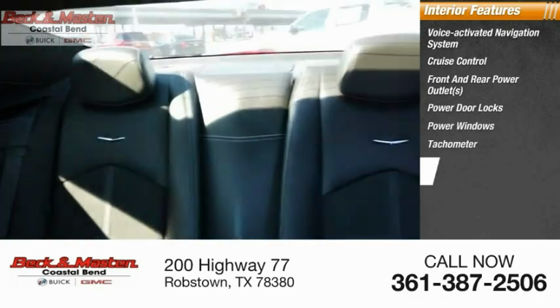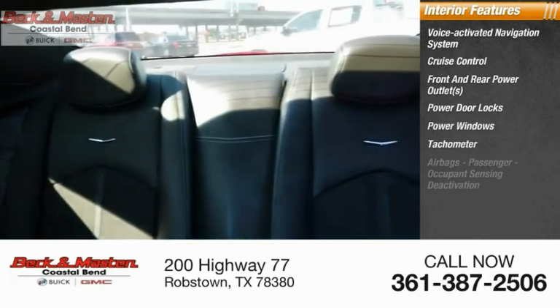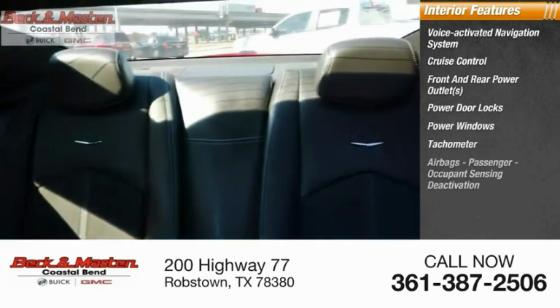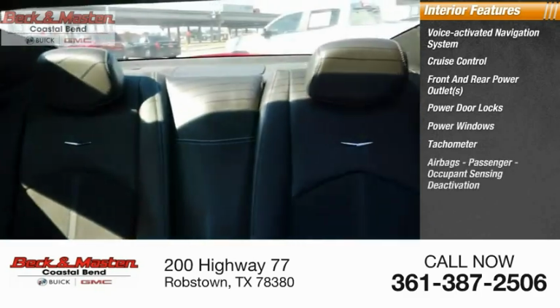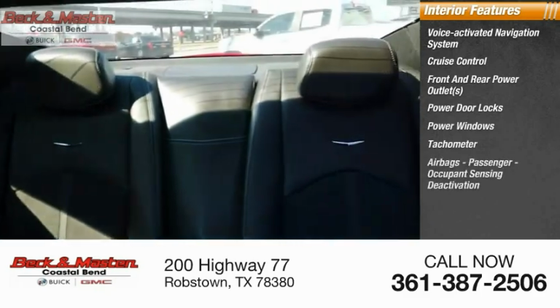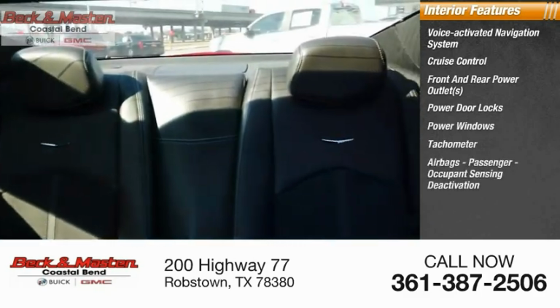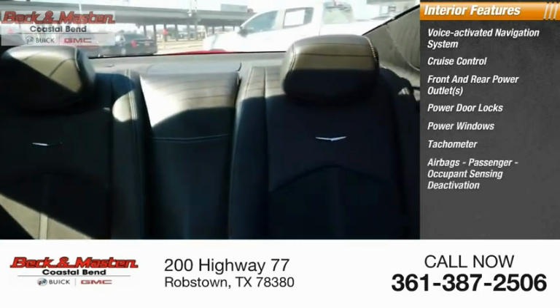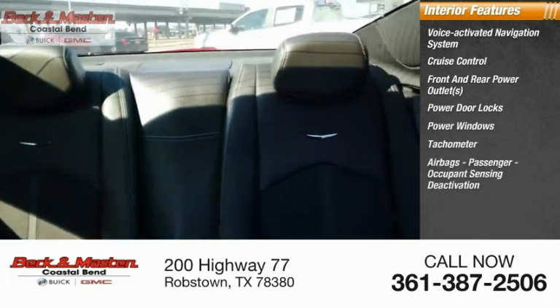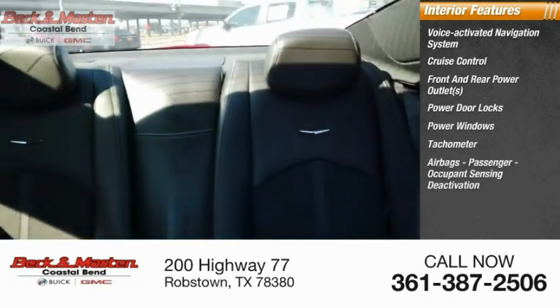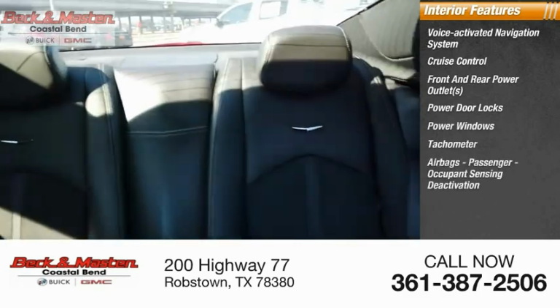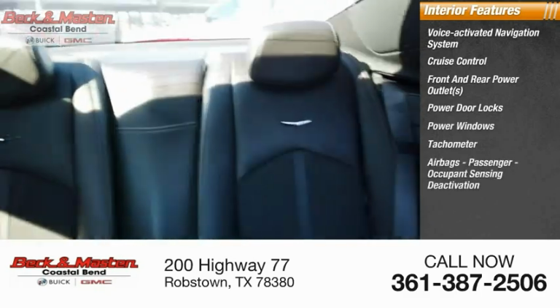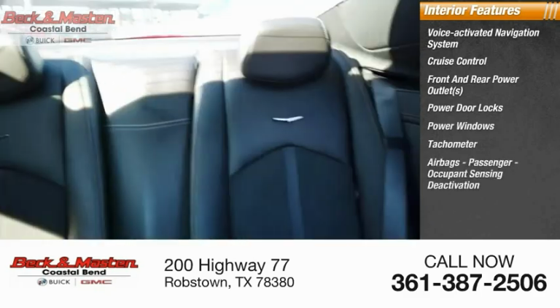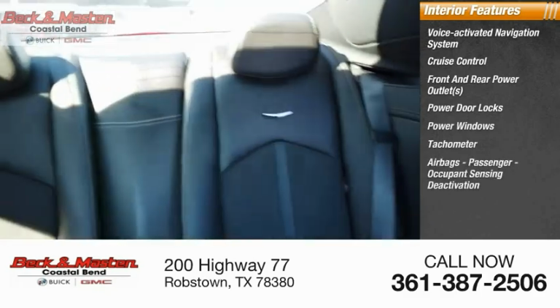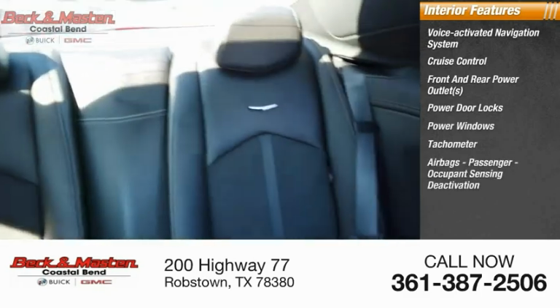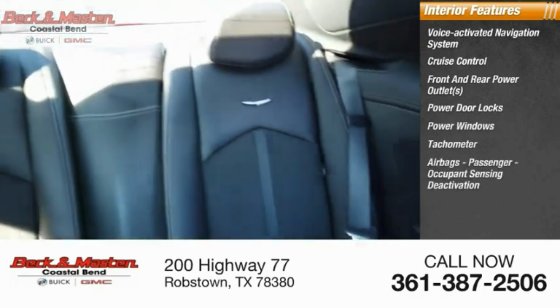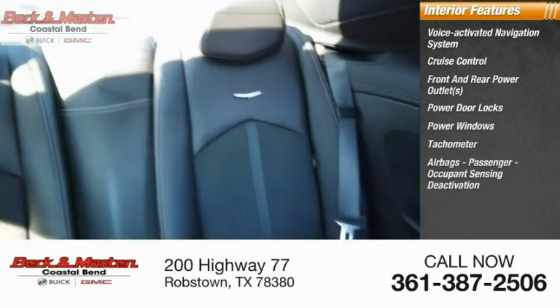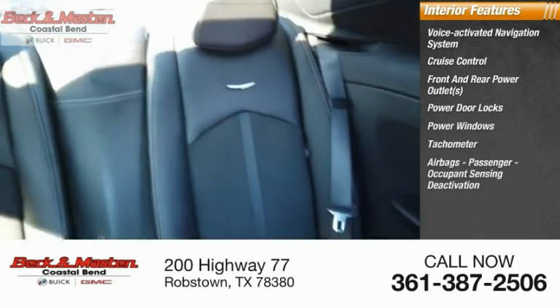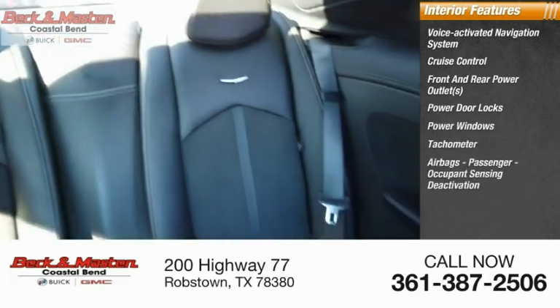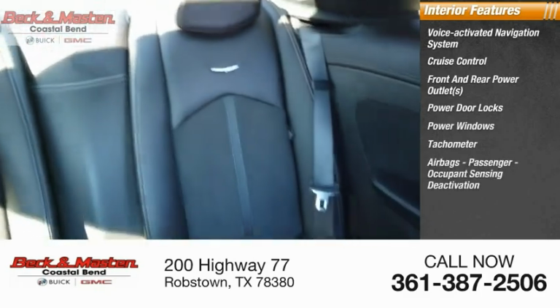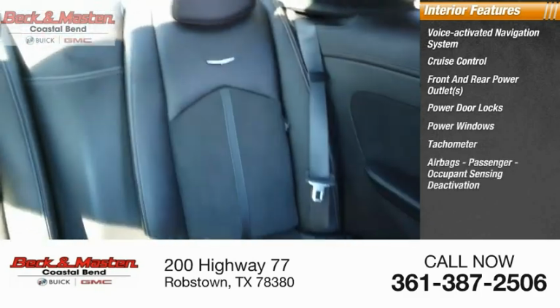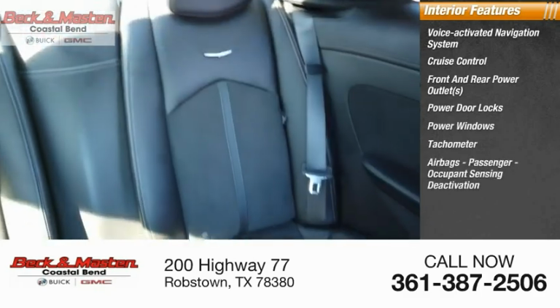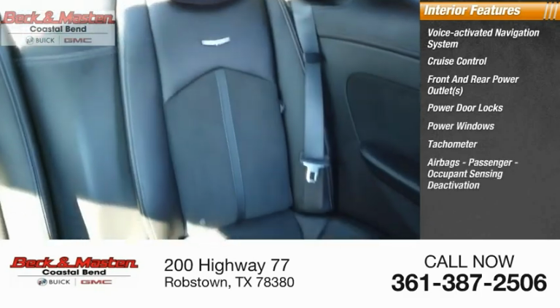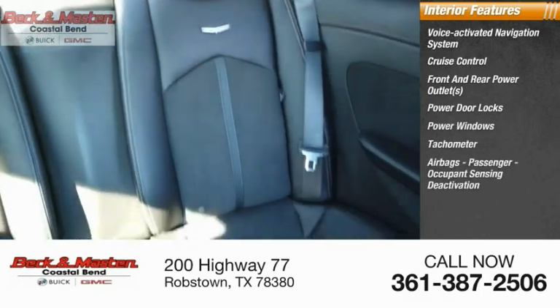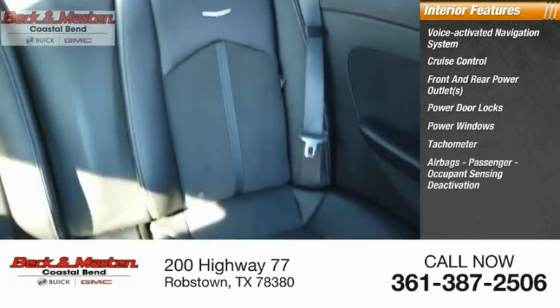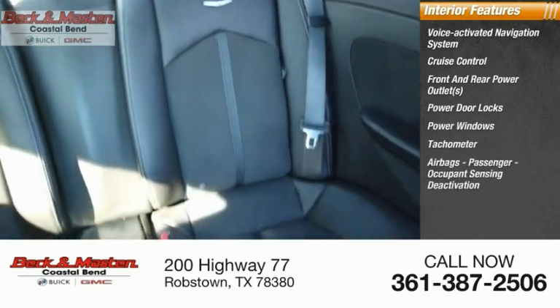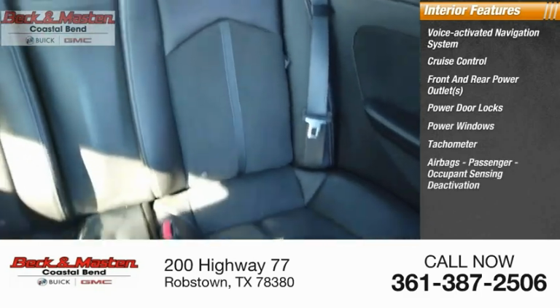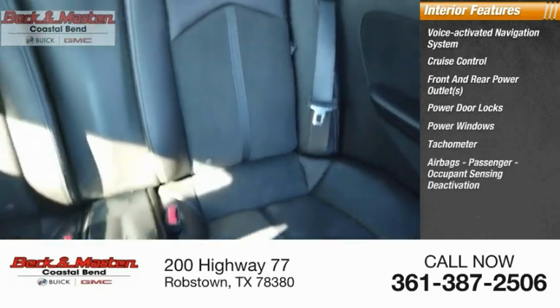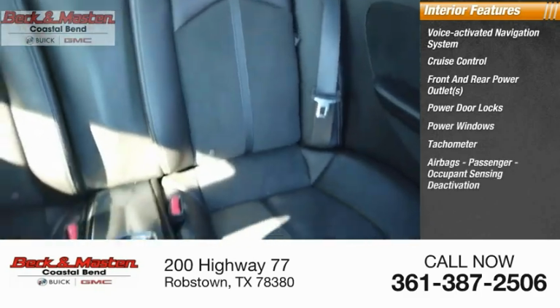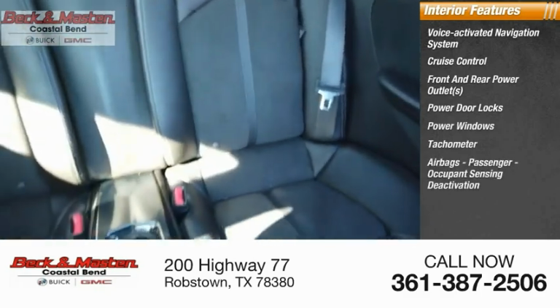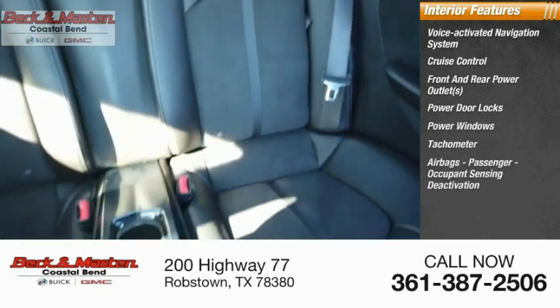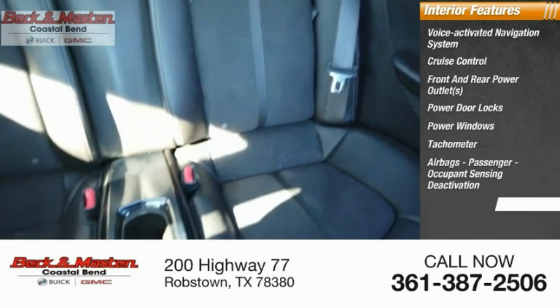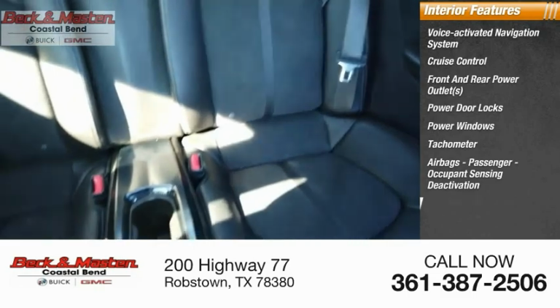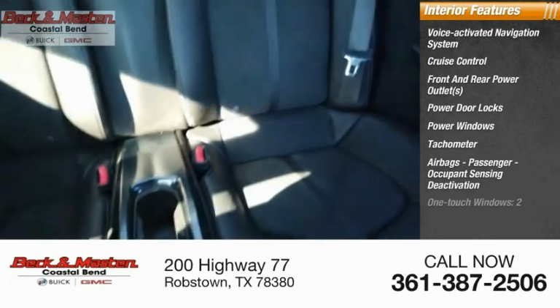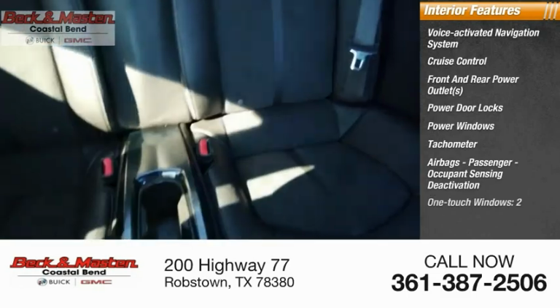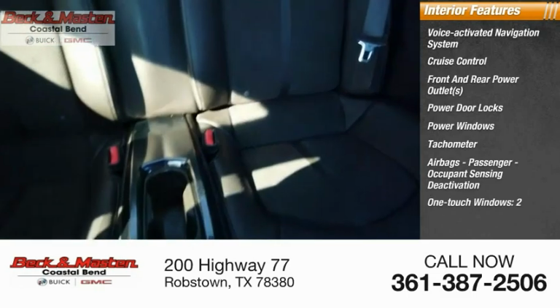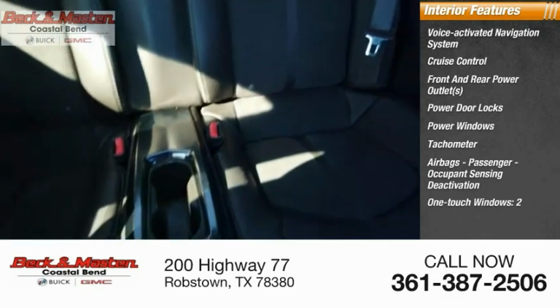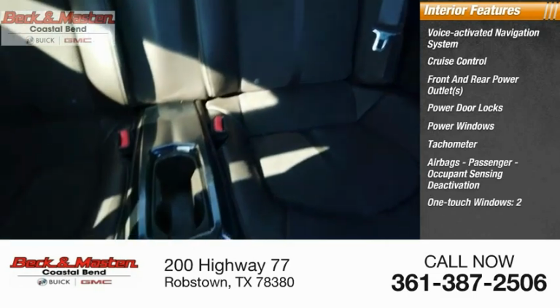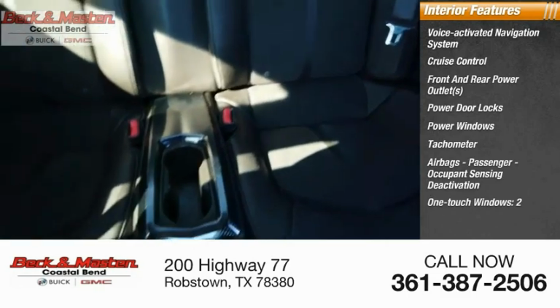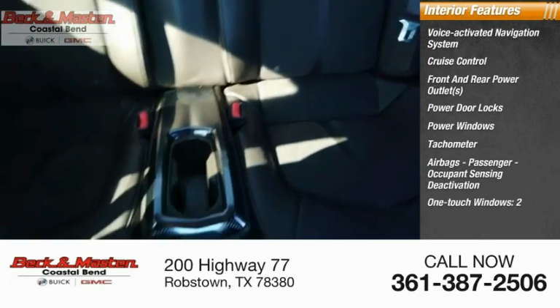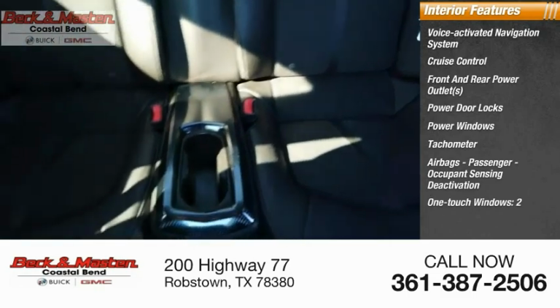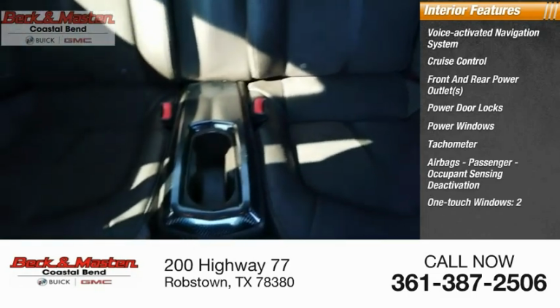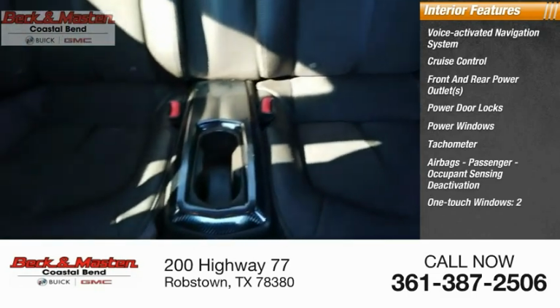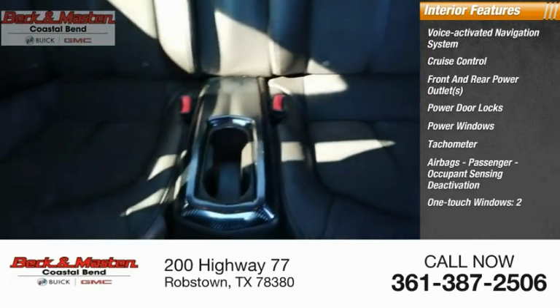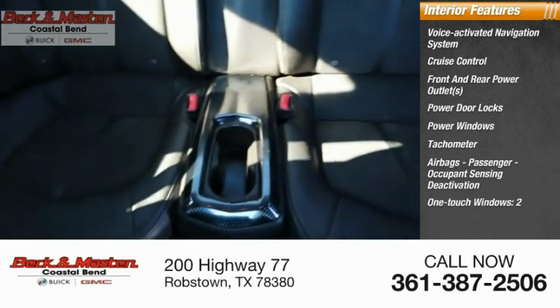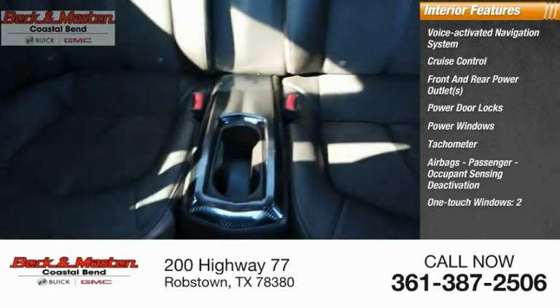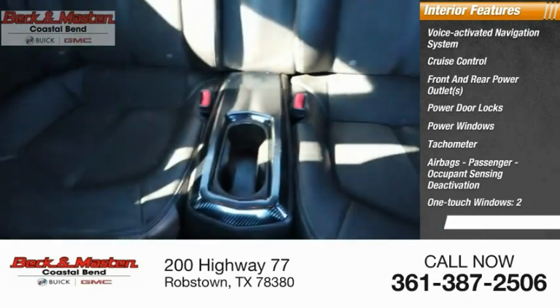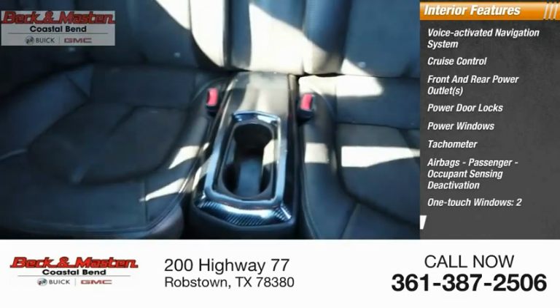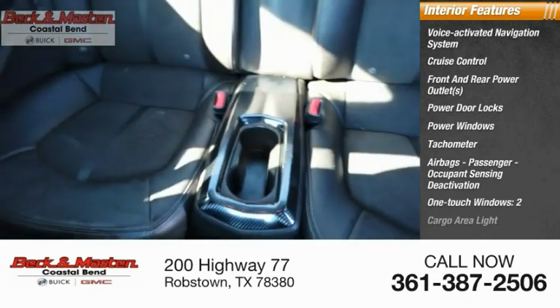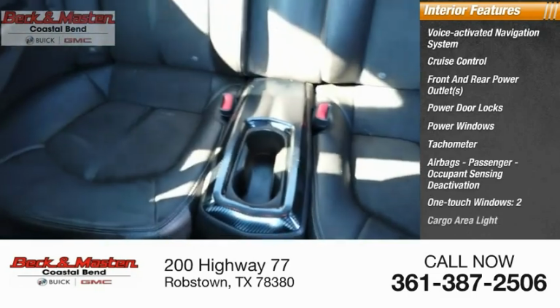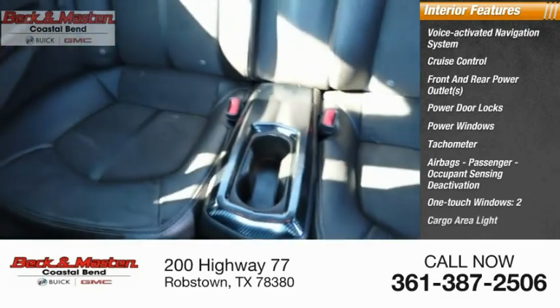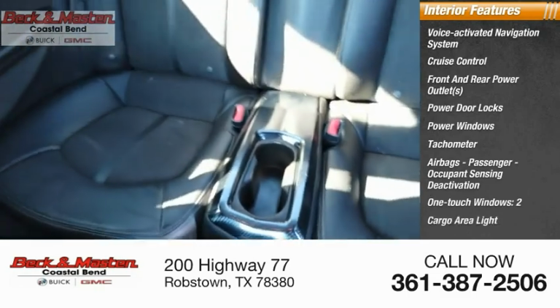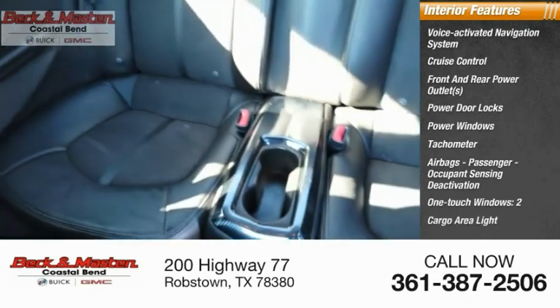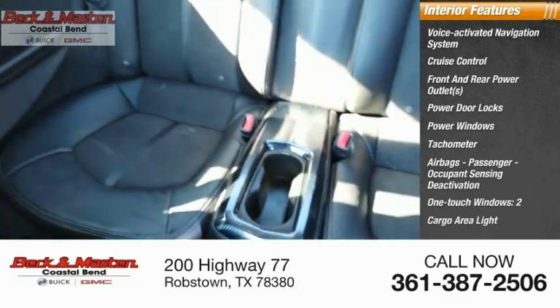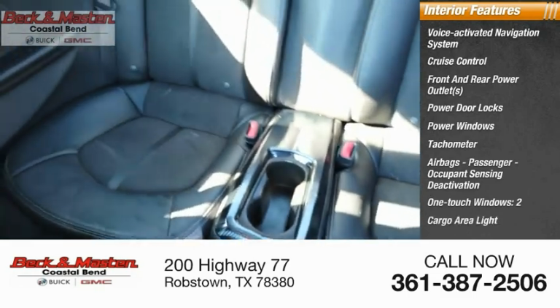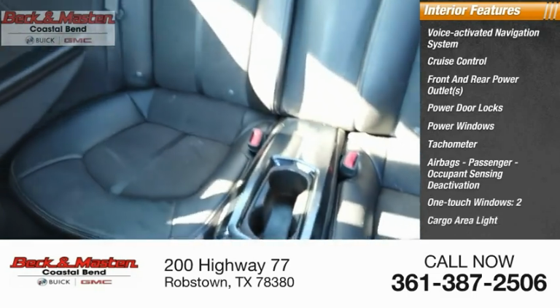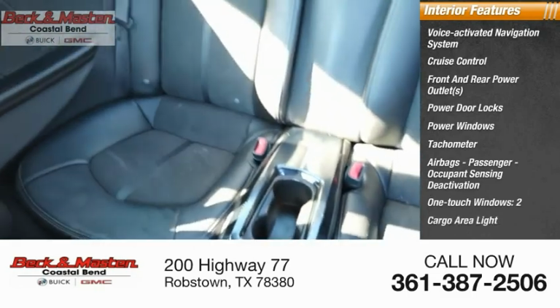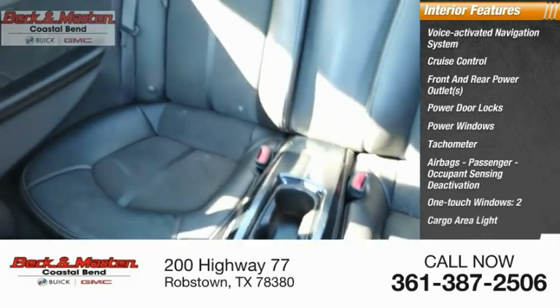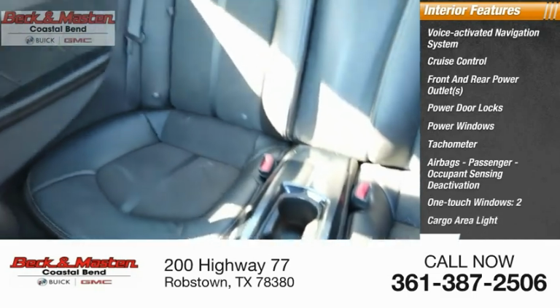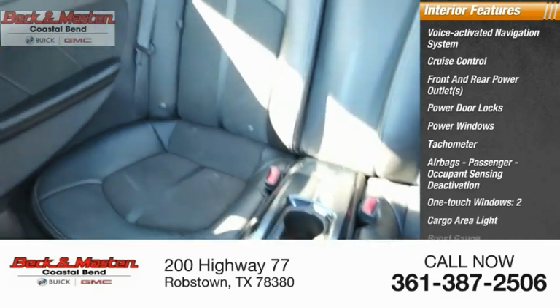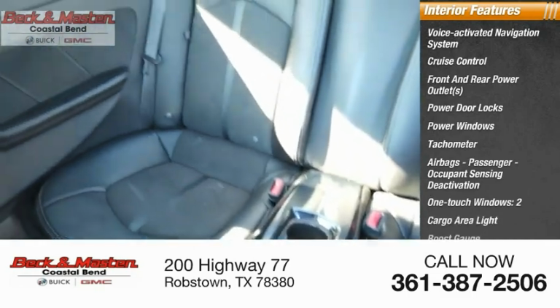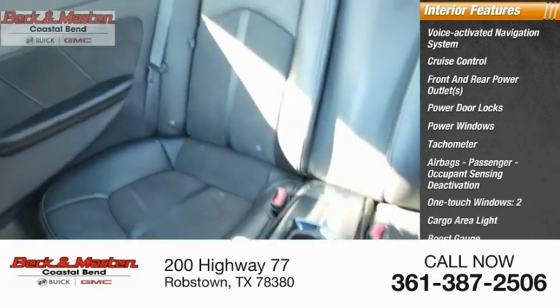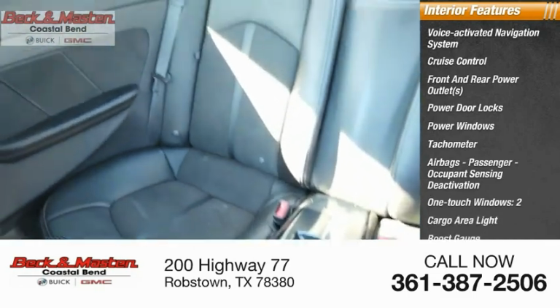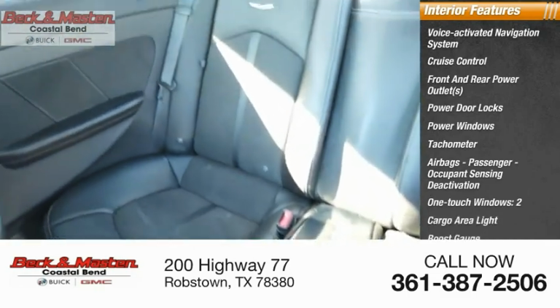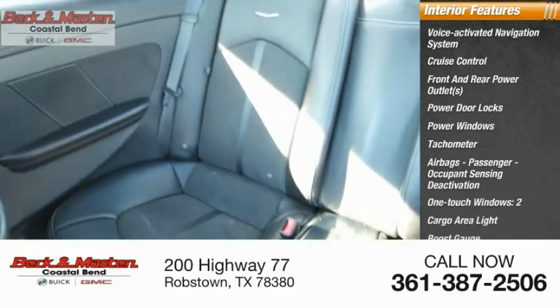Airbags with passenger occupant sensing deactivation, one-touch windows, two cargo area lights, and a boost gauge.